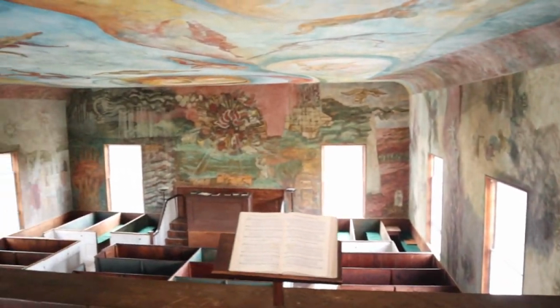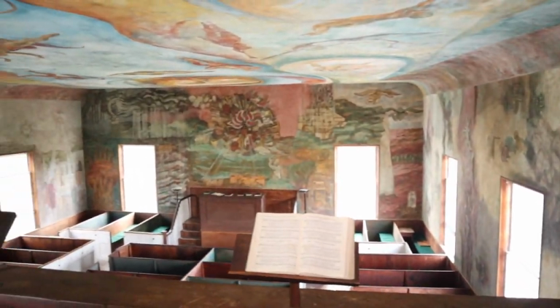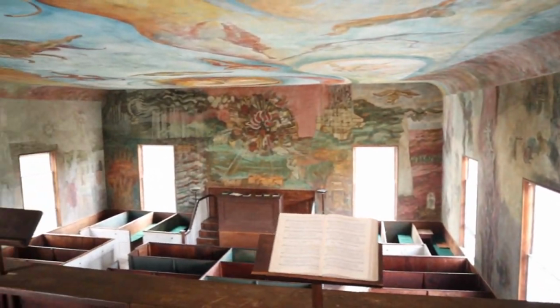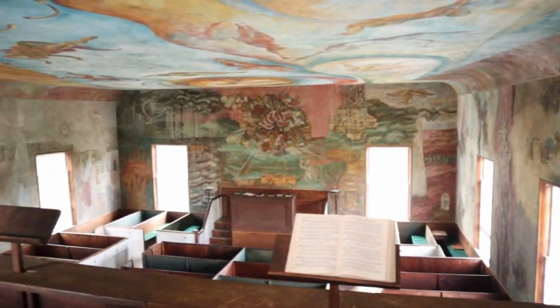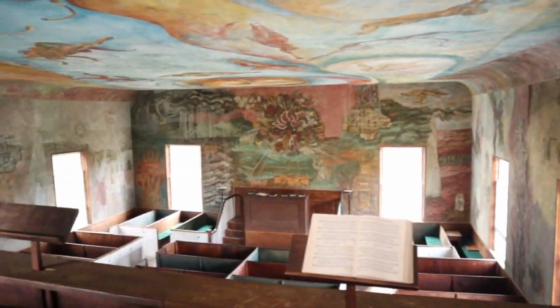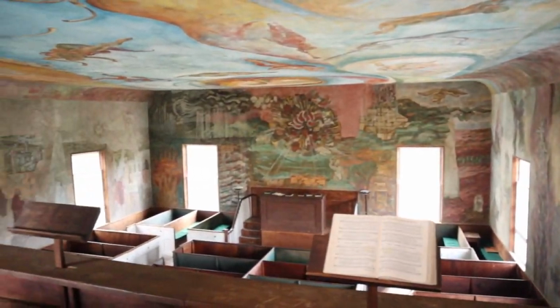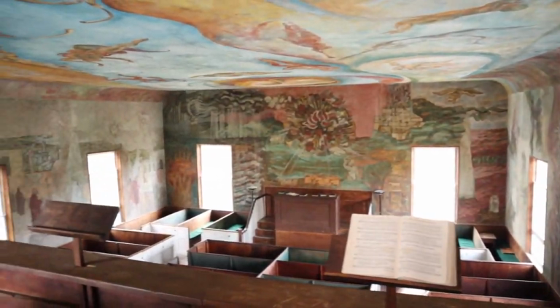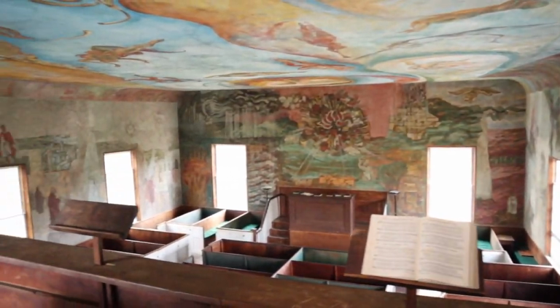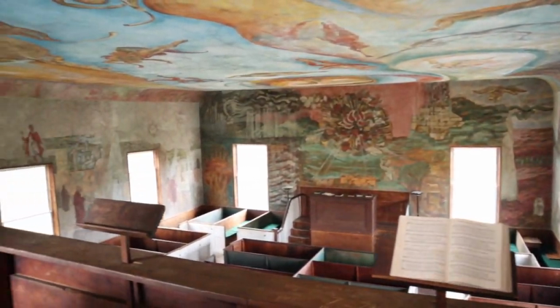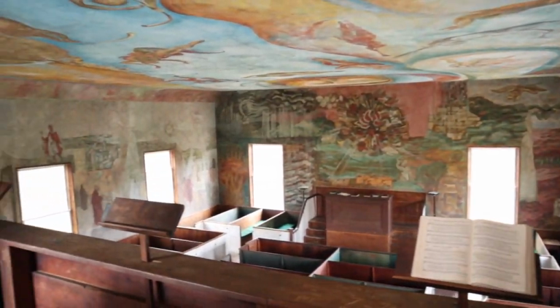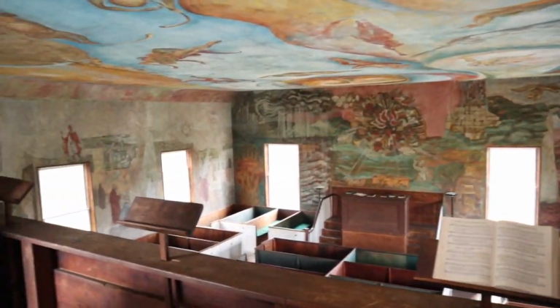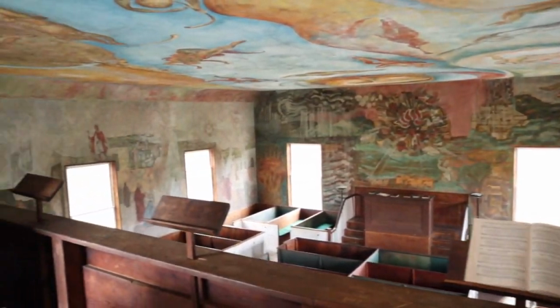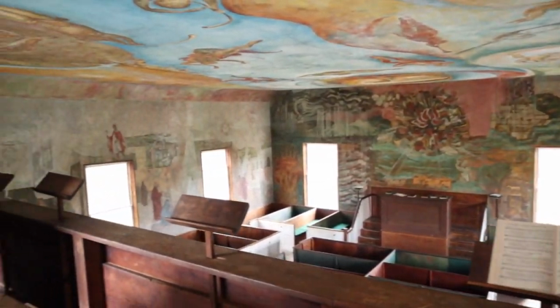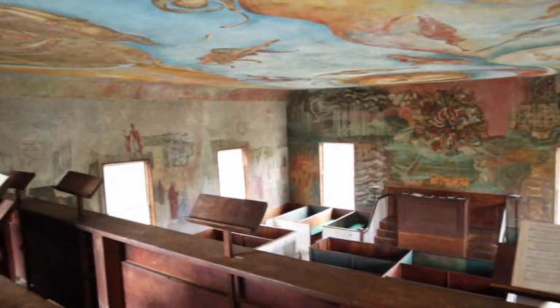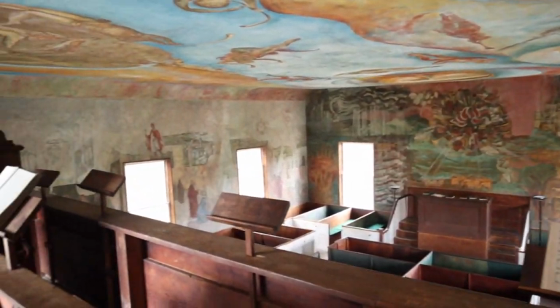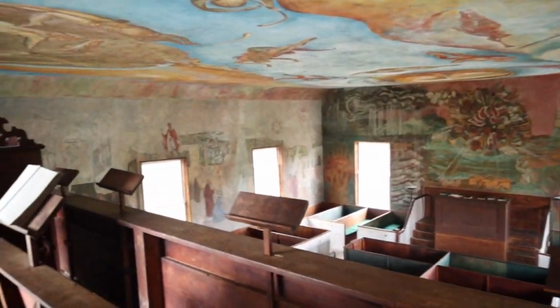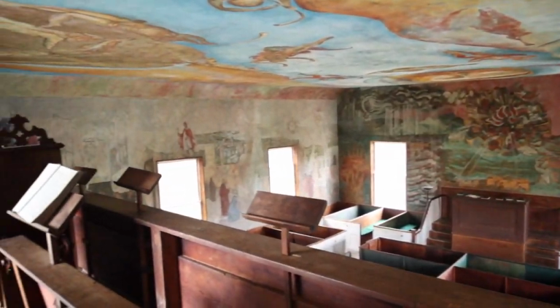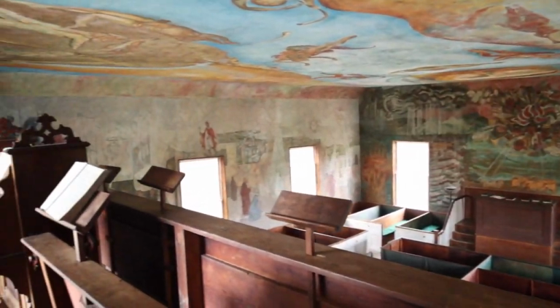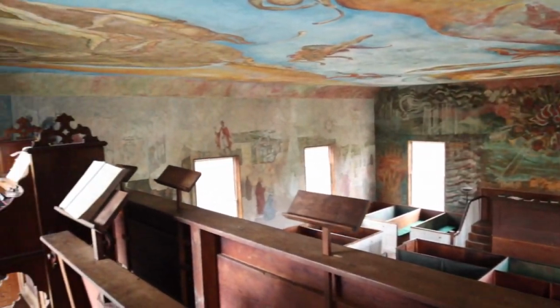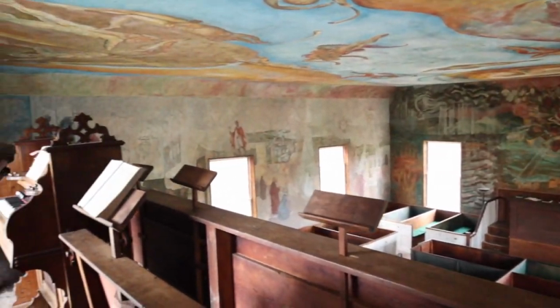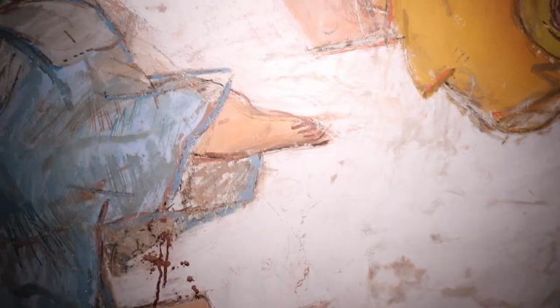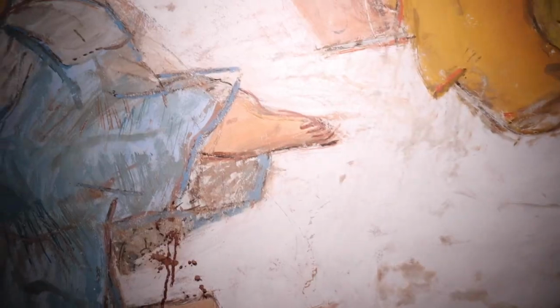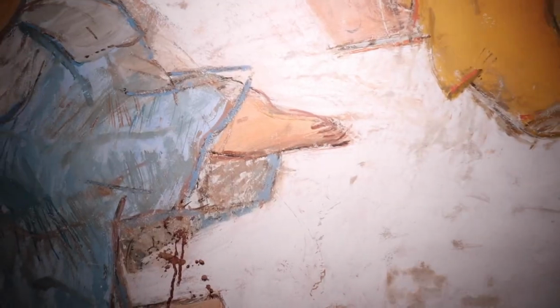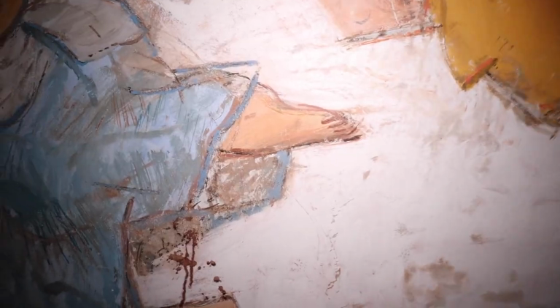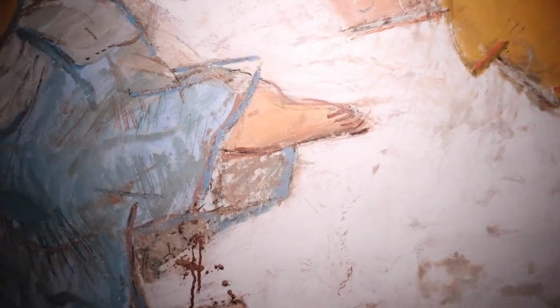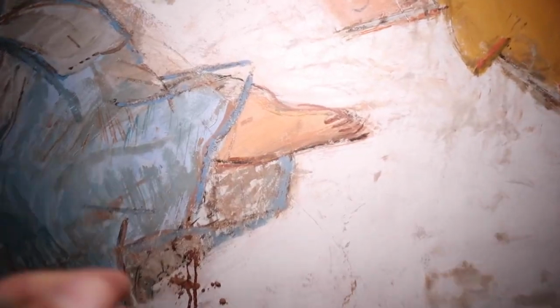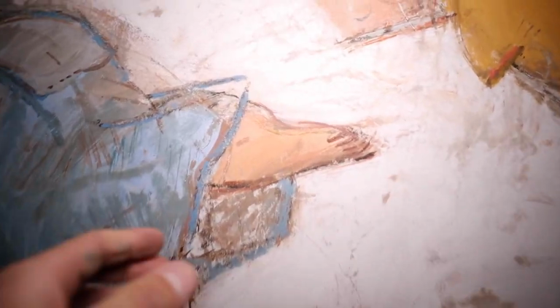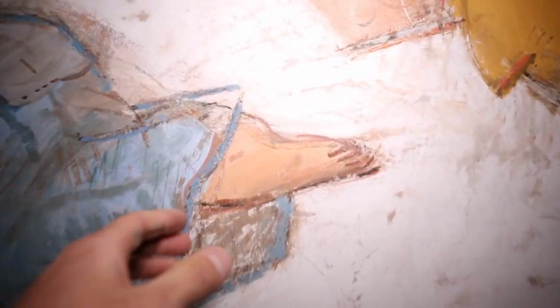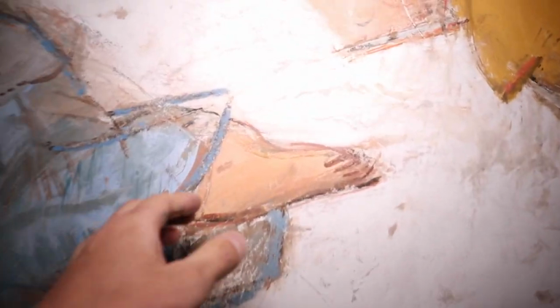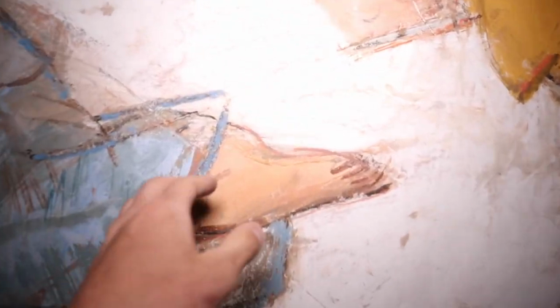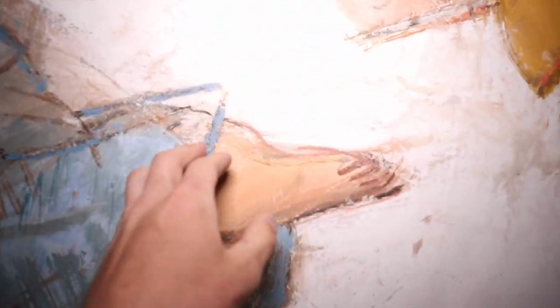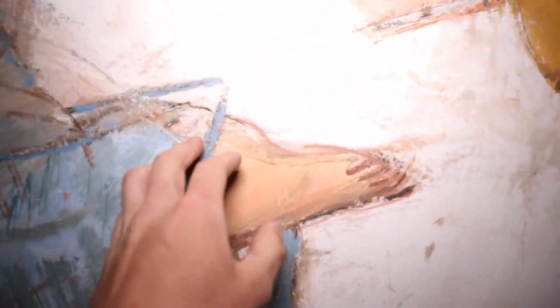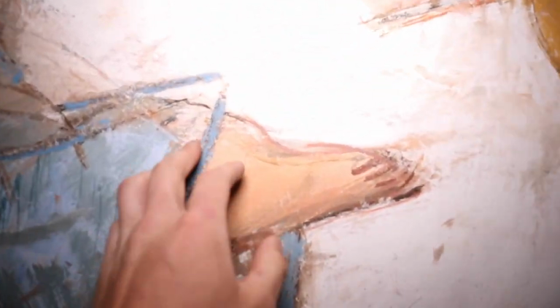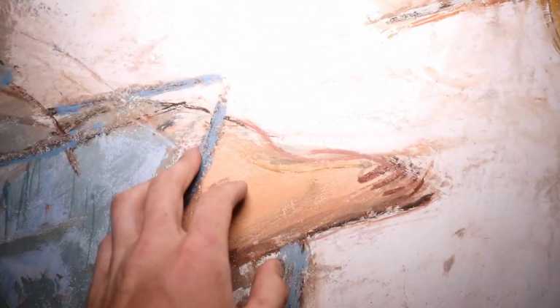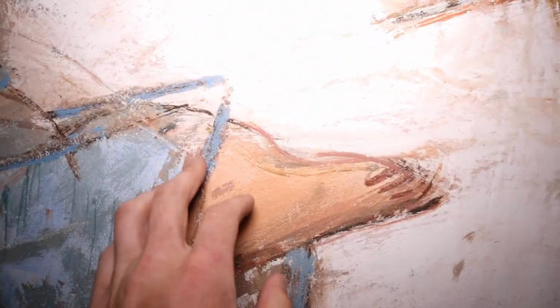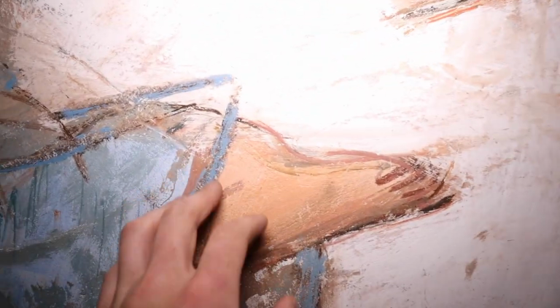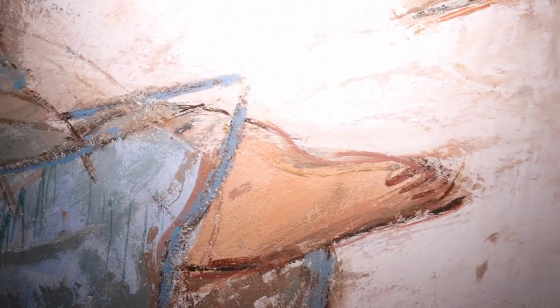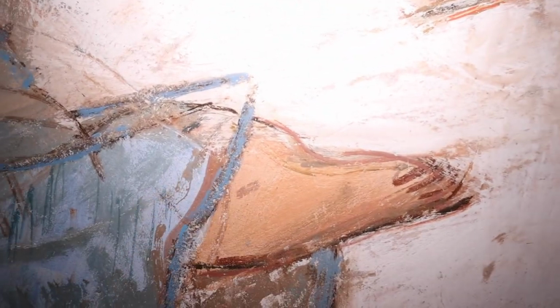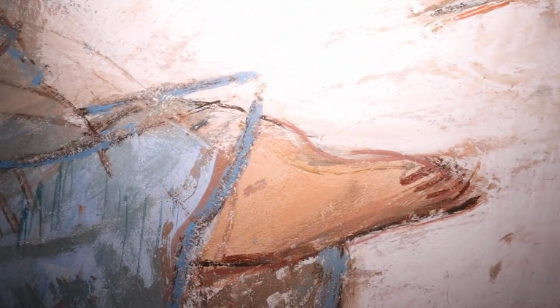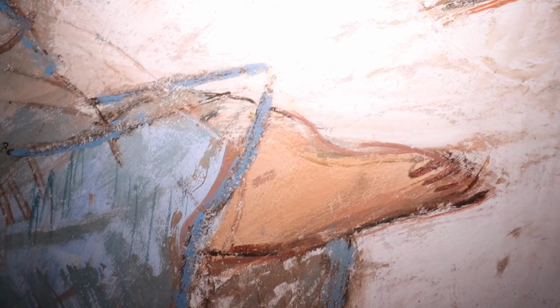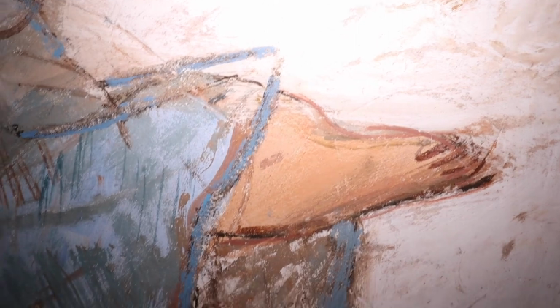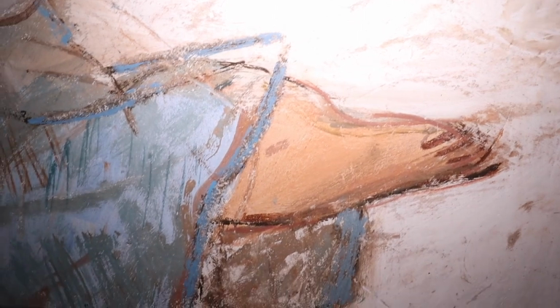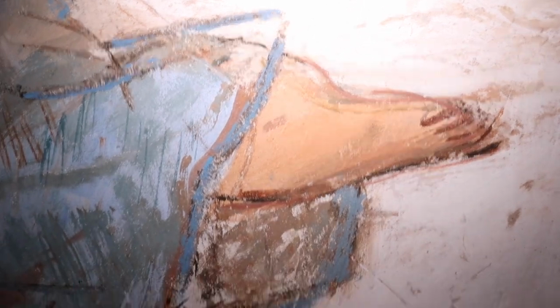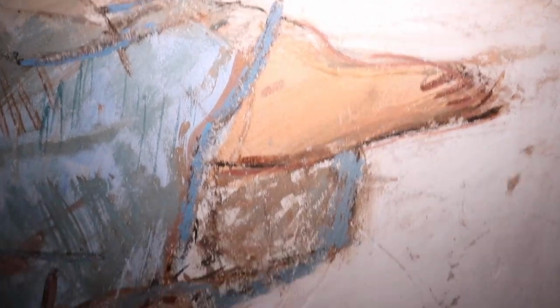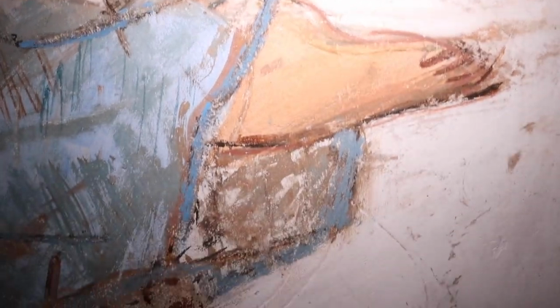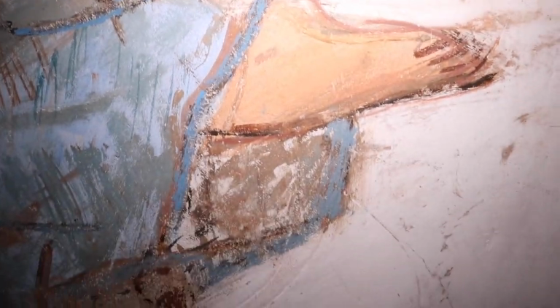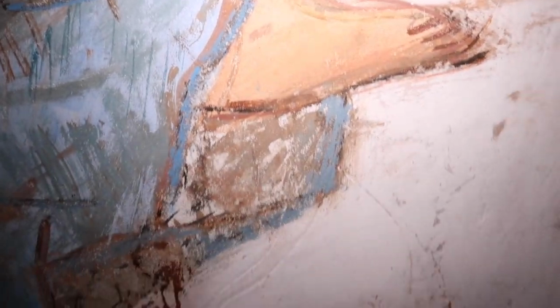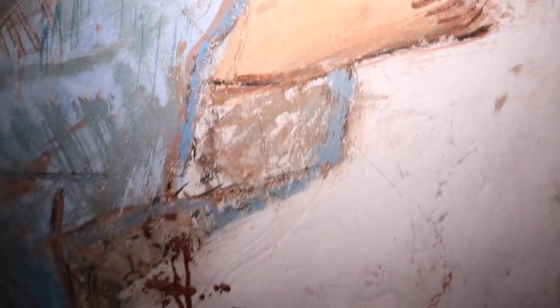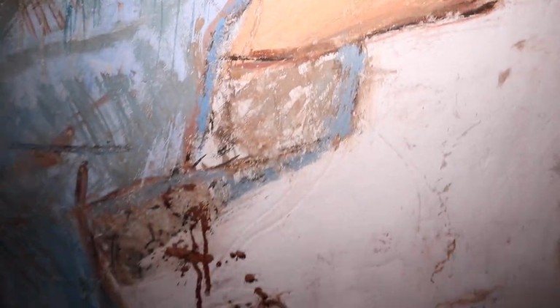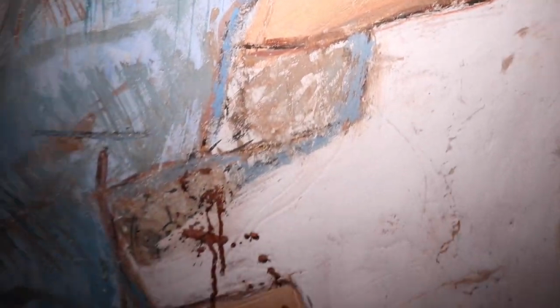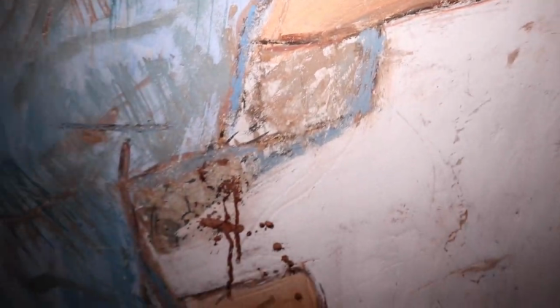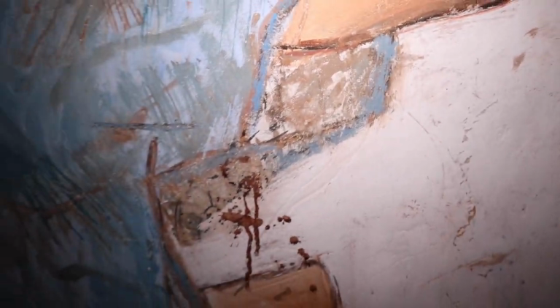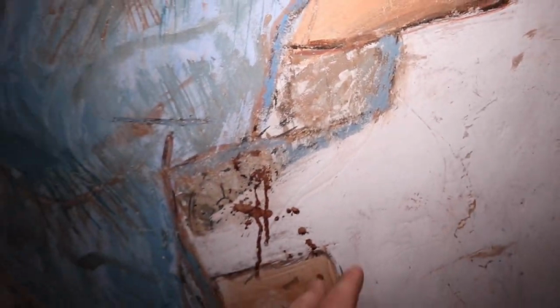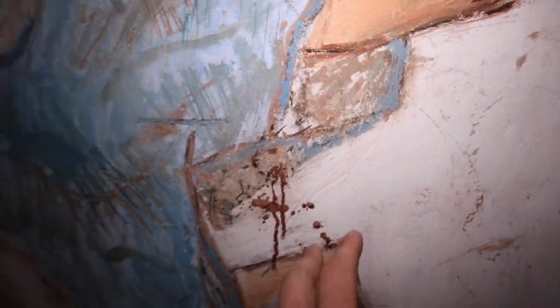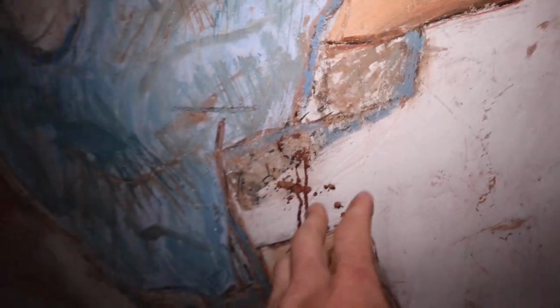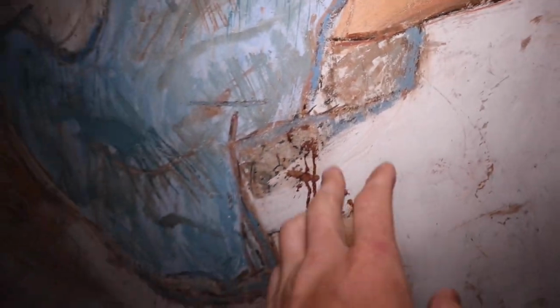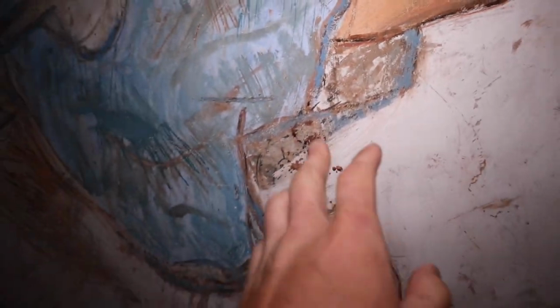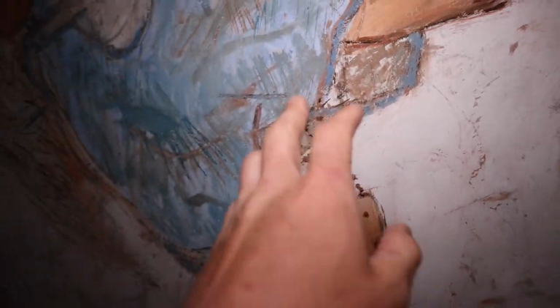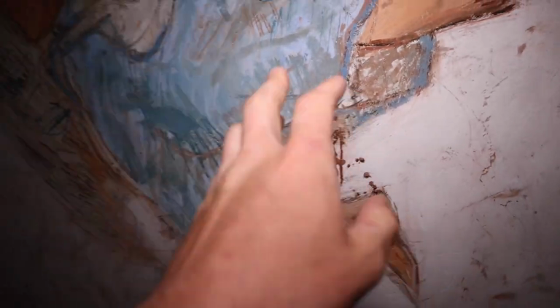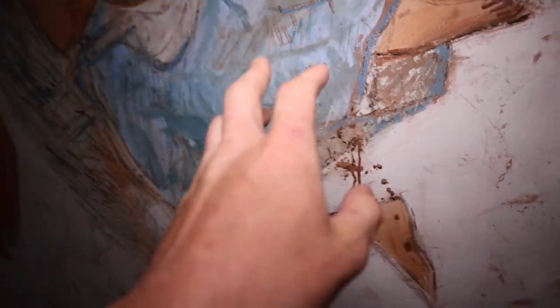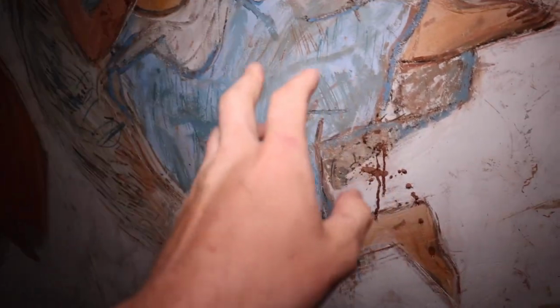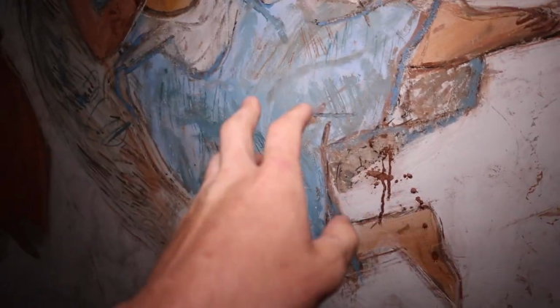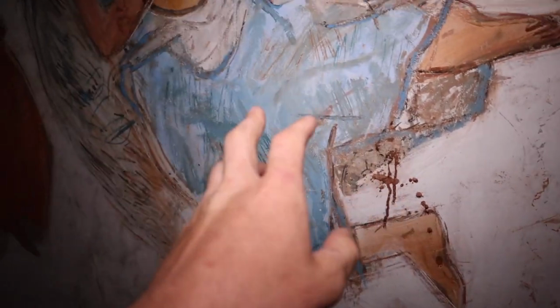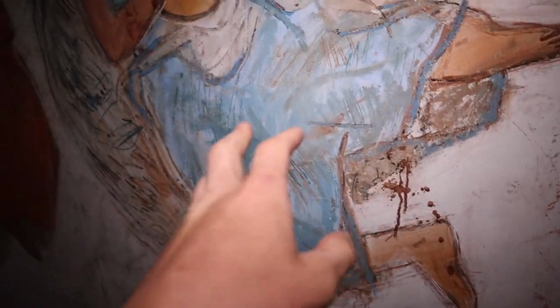Chad, look at this picture. The intricate decal on this wall — this has literally been painted. This is beautiful.